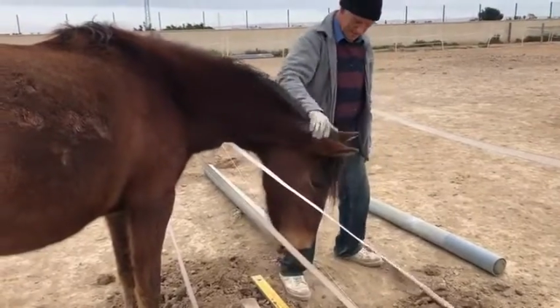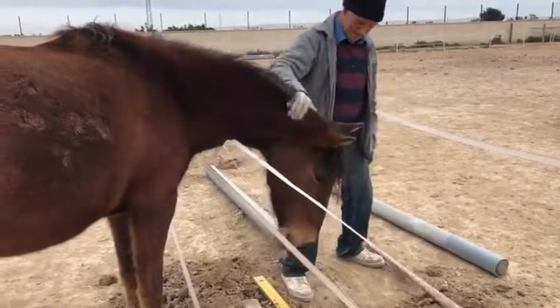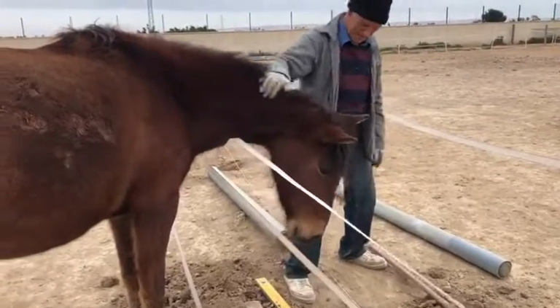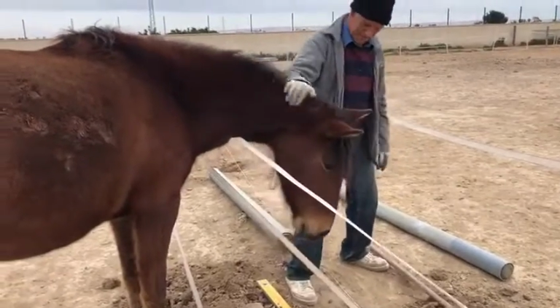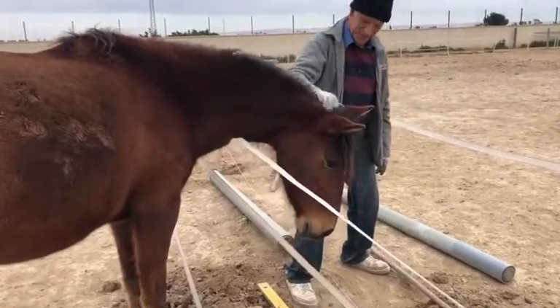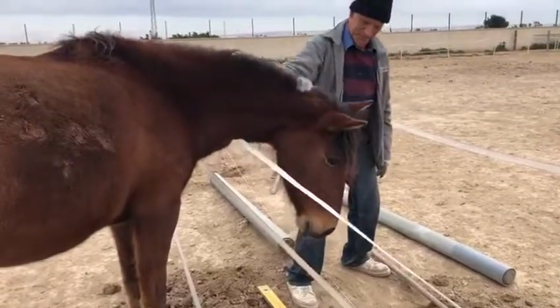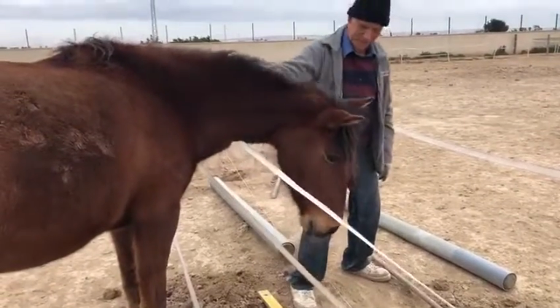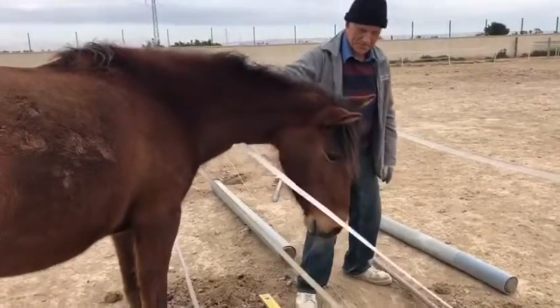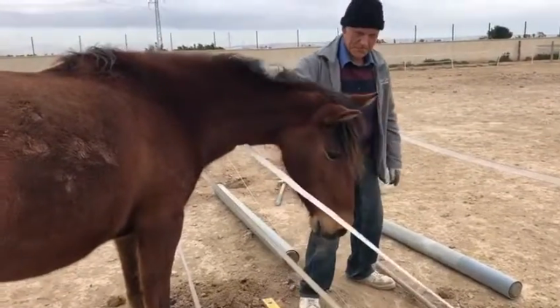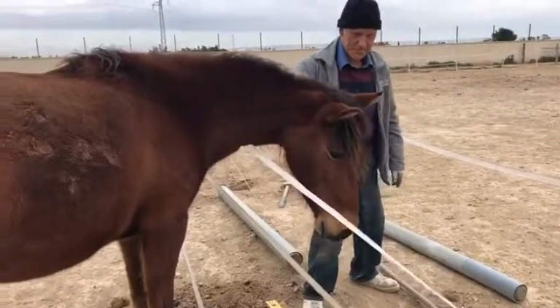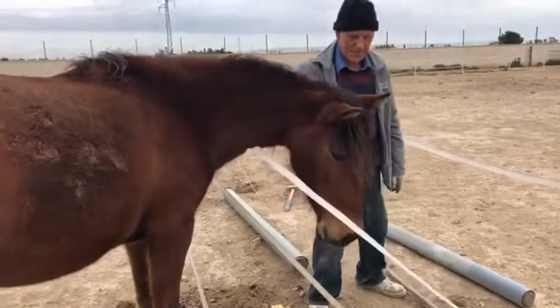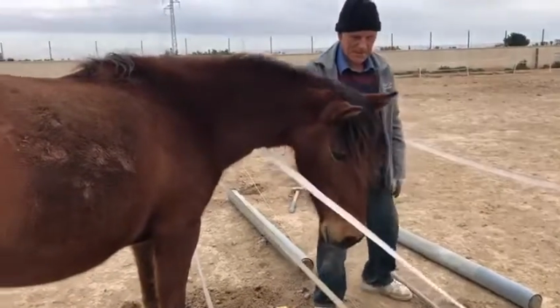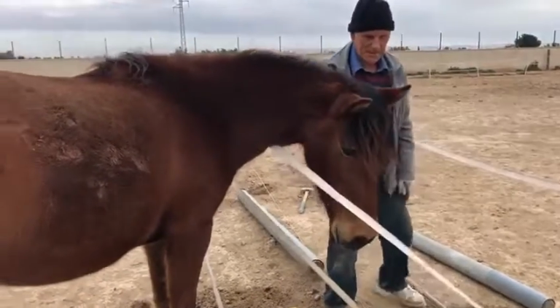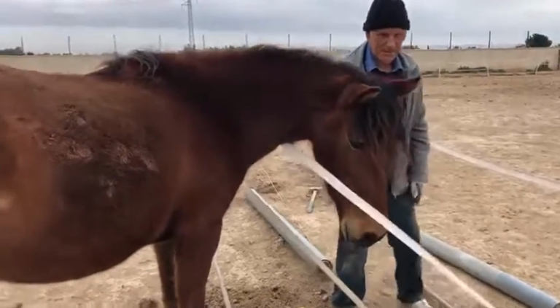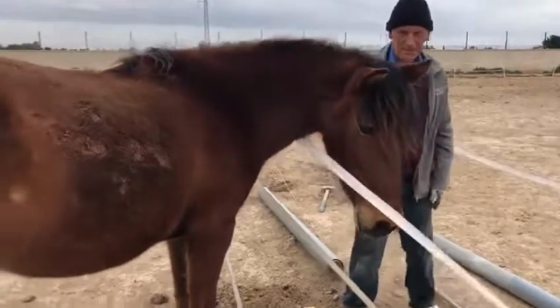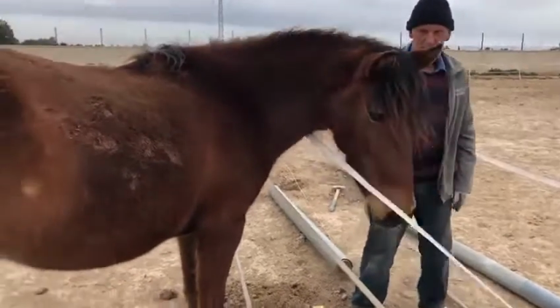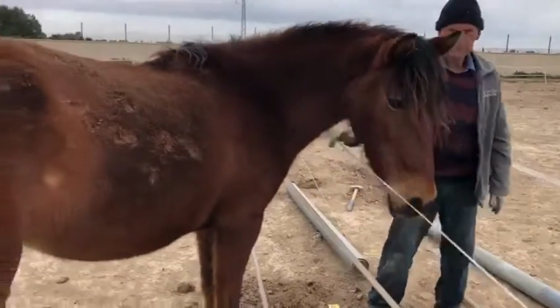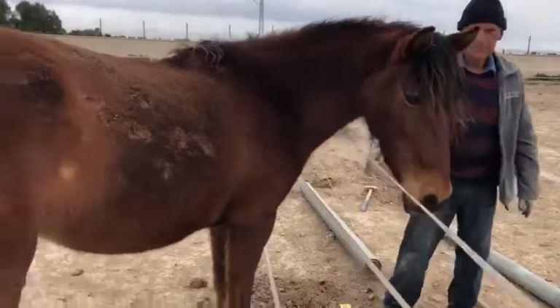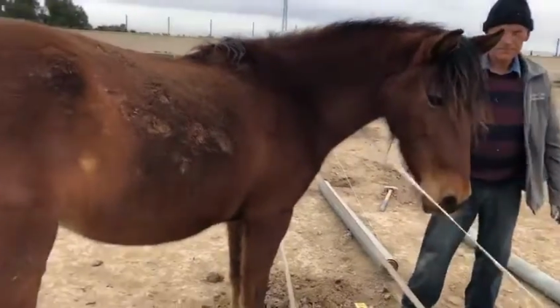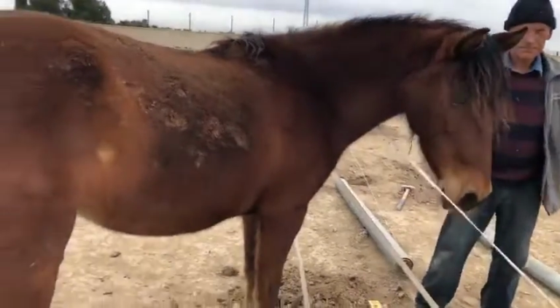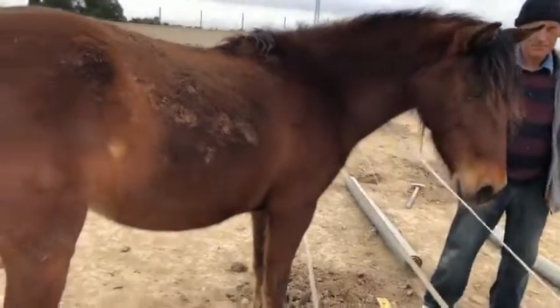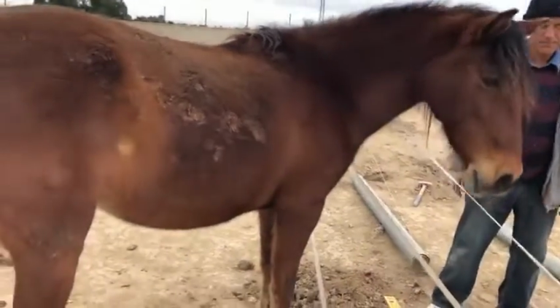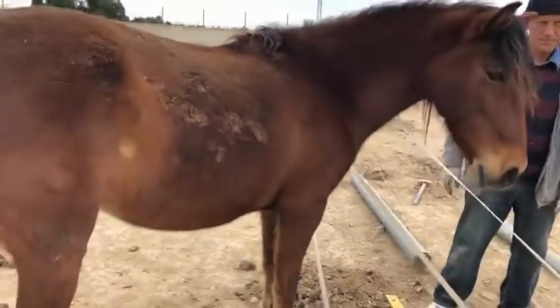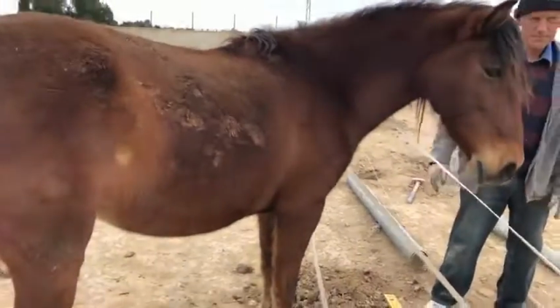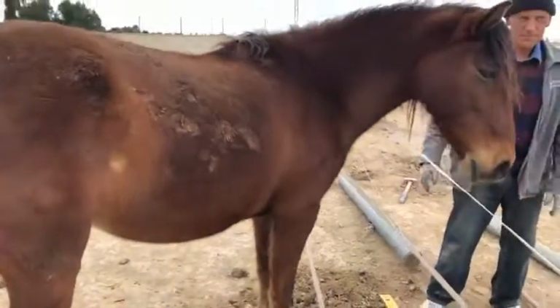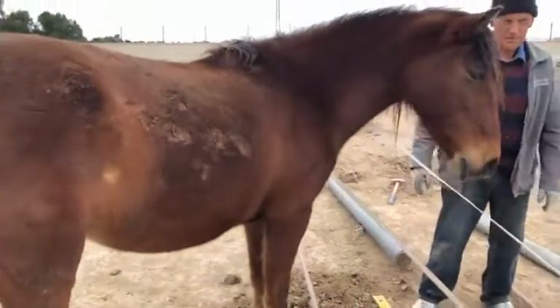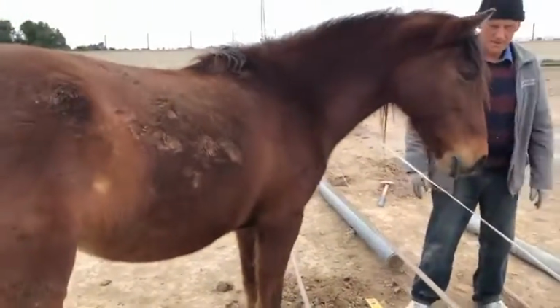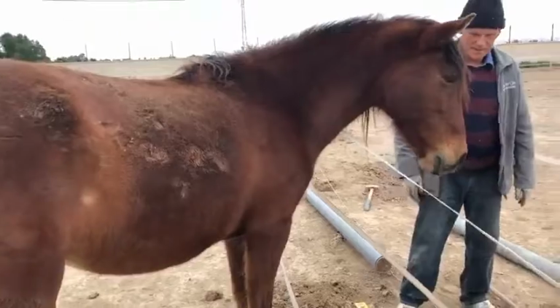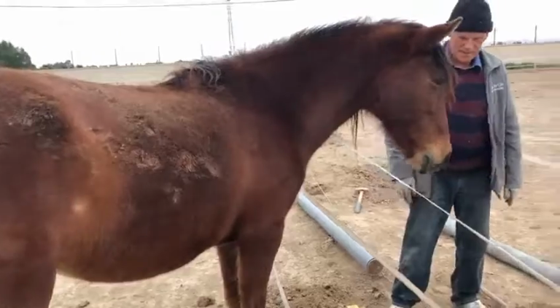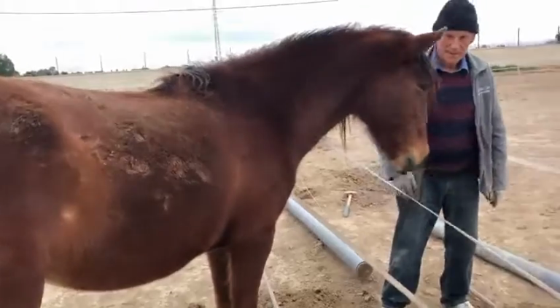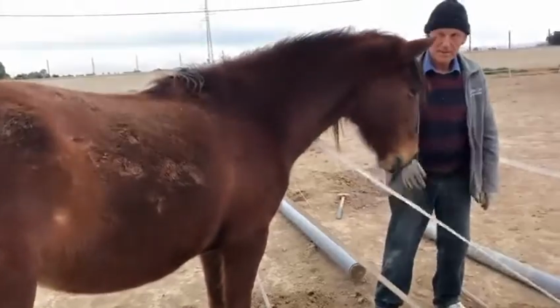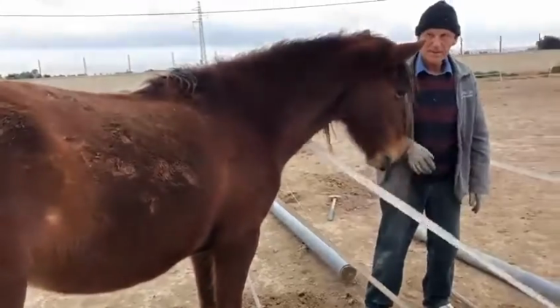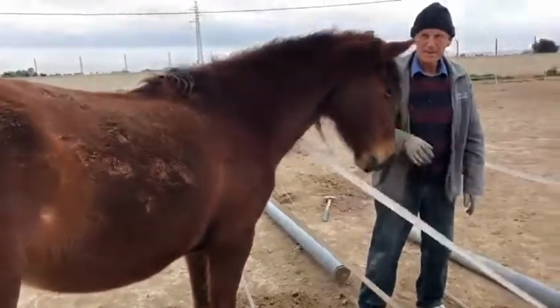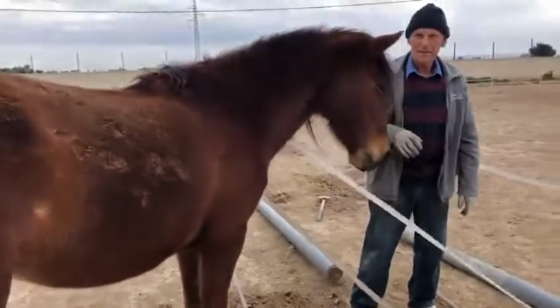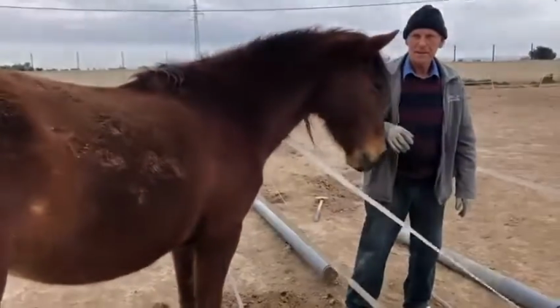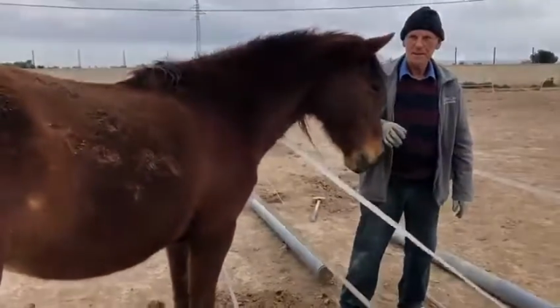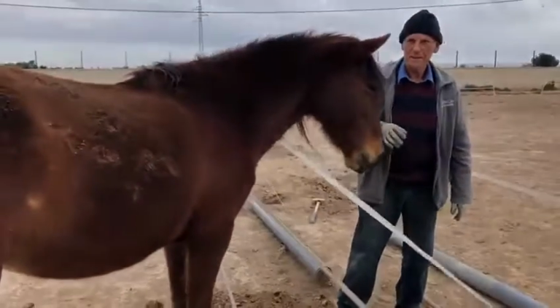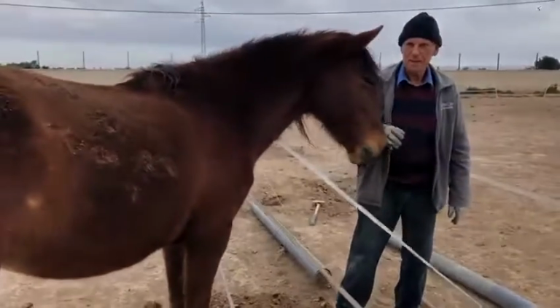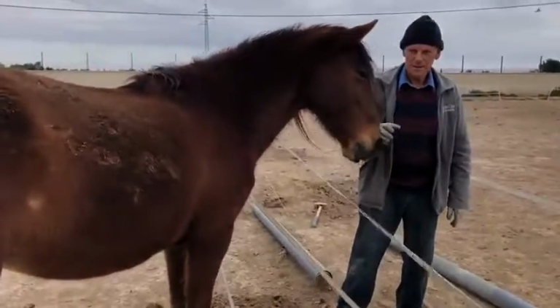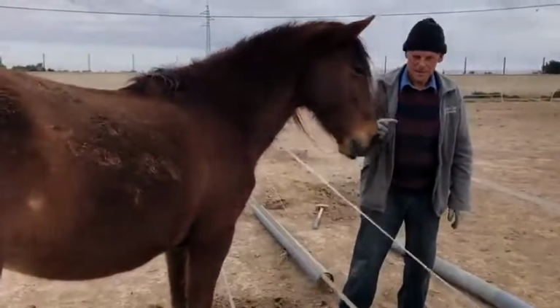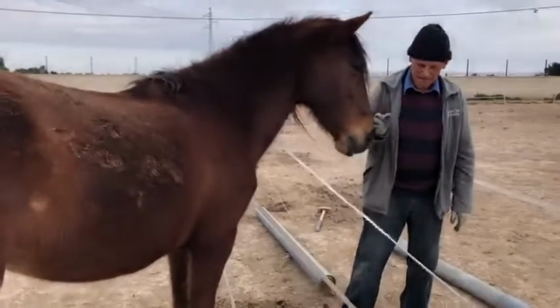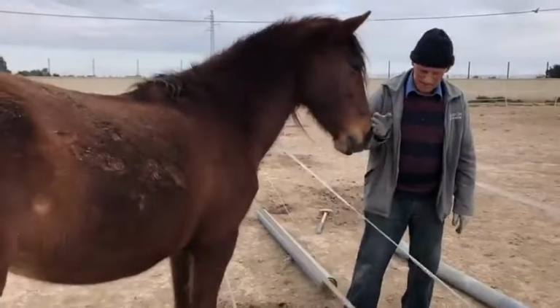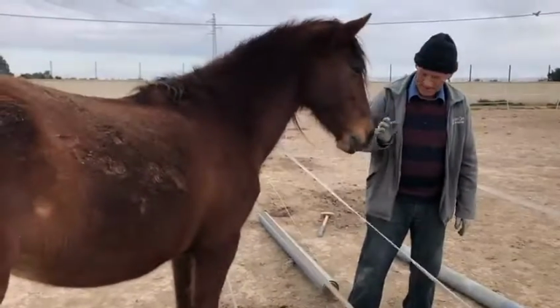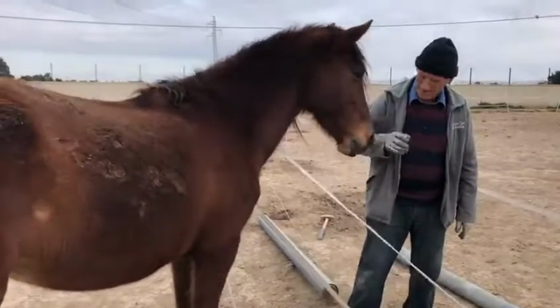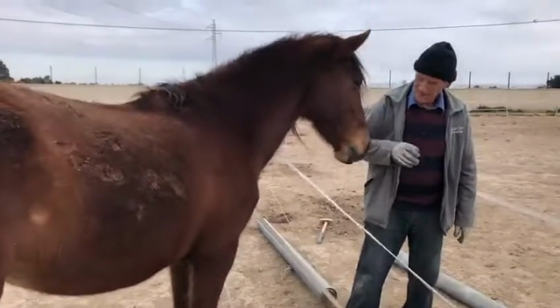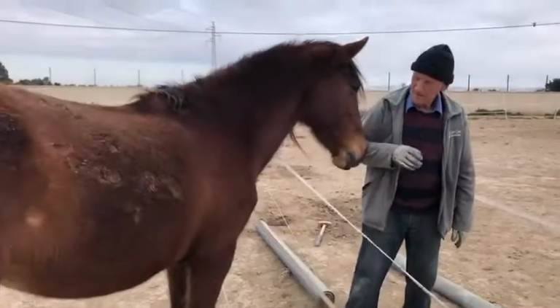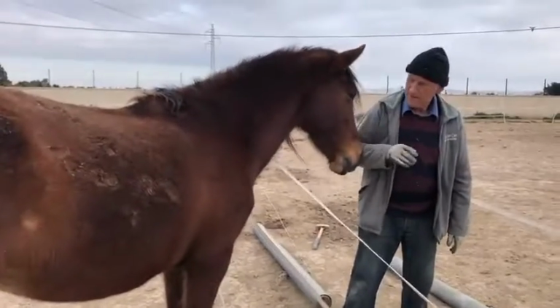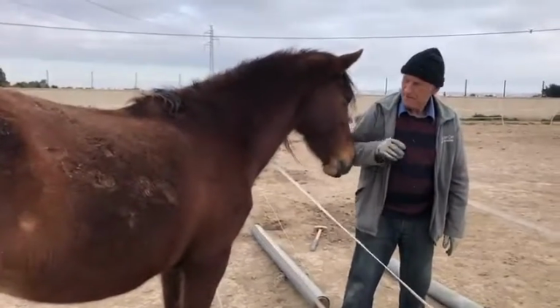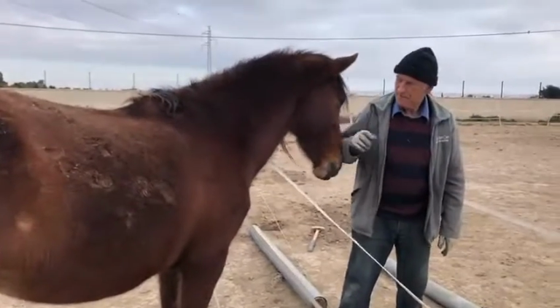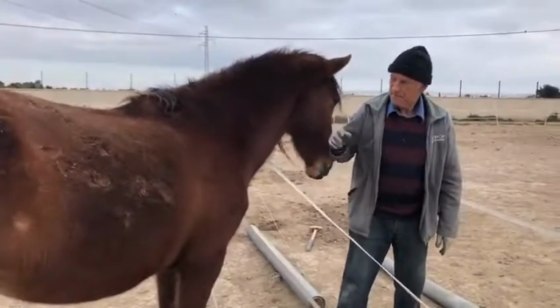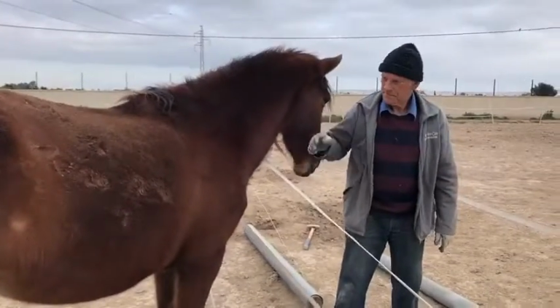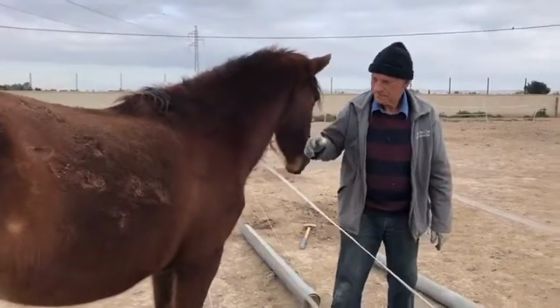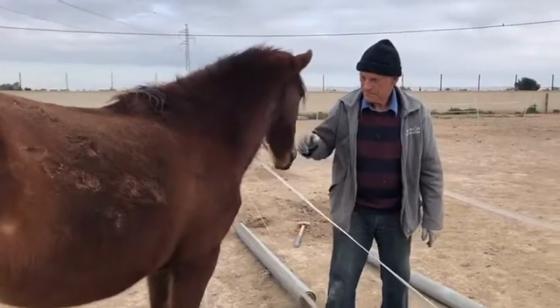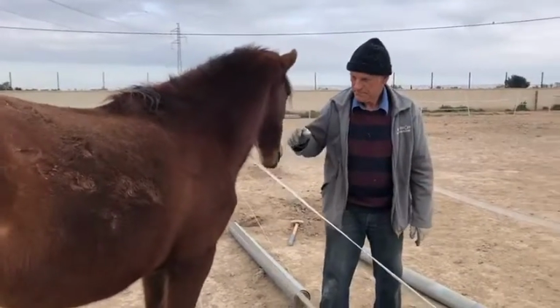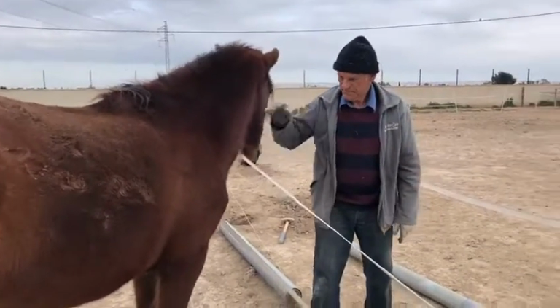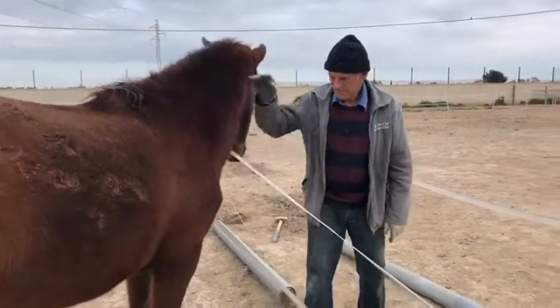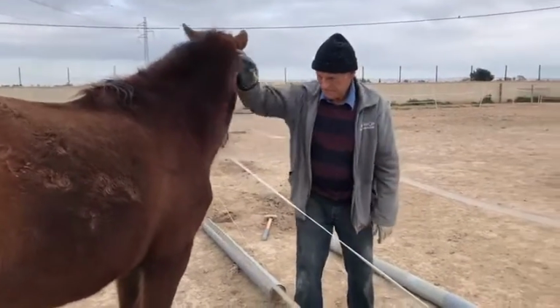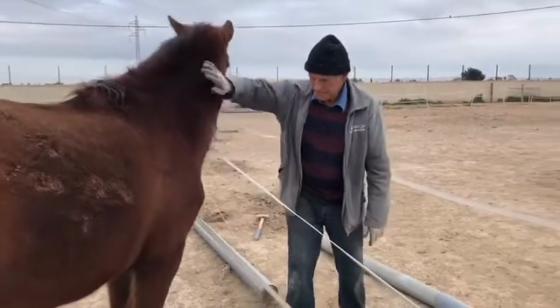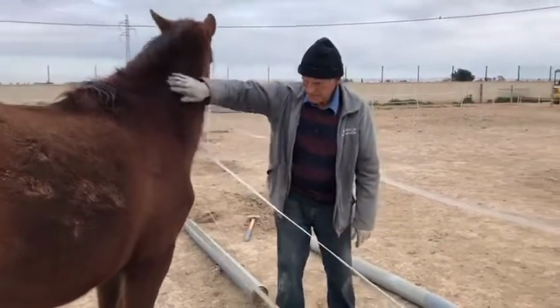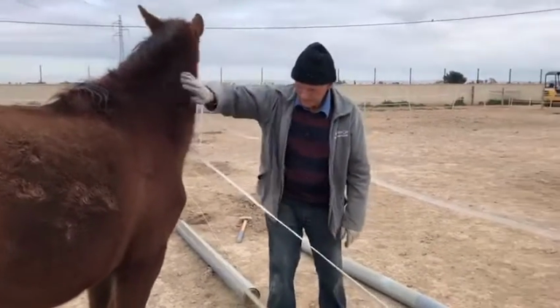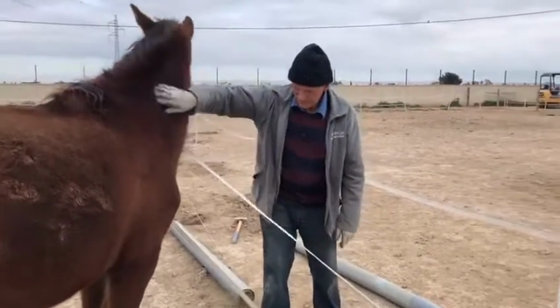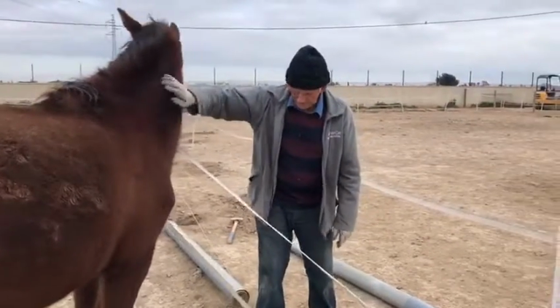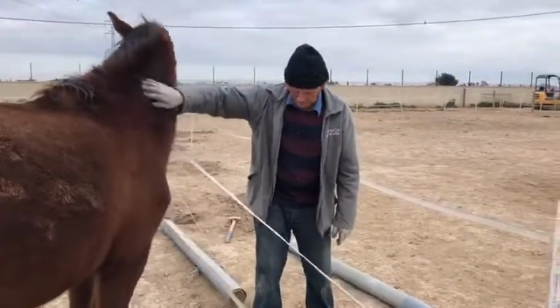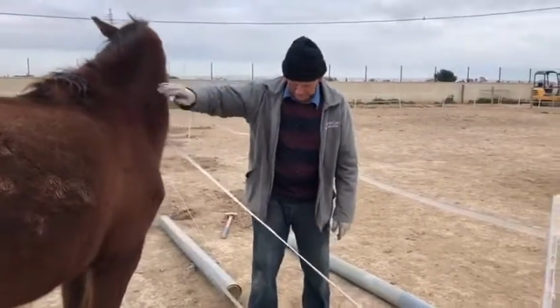We have another horse identical to Nikita in this field and we're never quite sure which one's which. How's it going Rod?